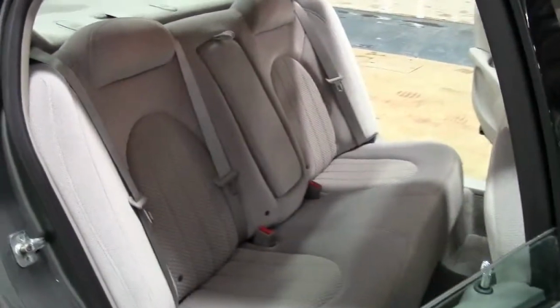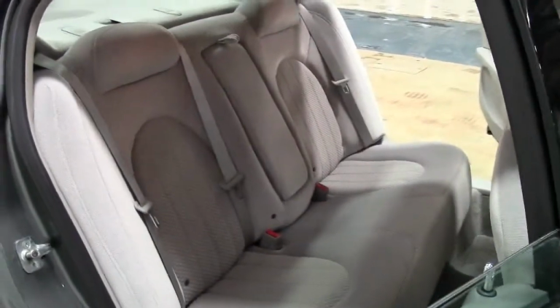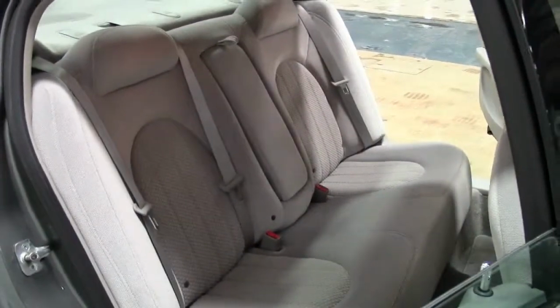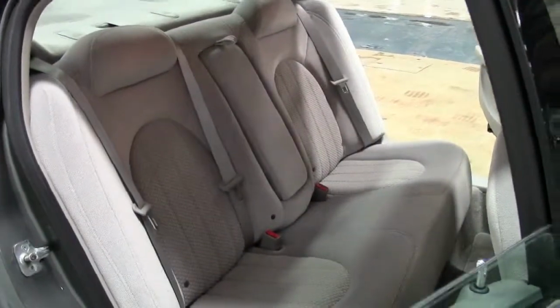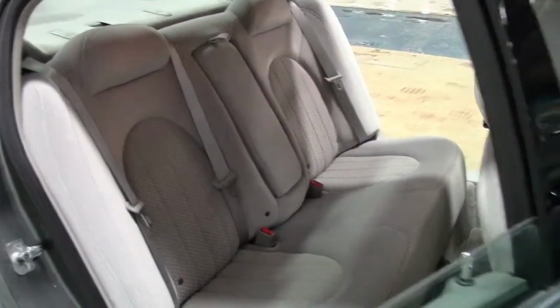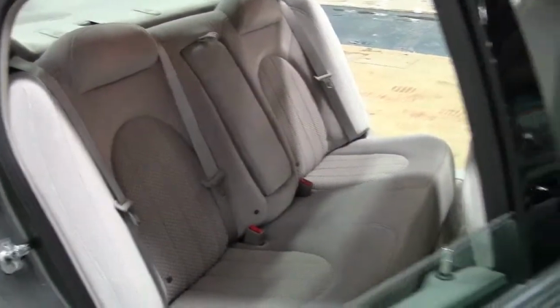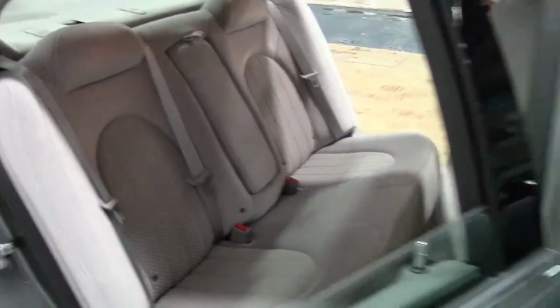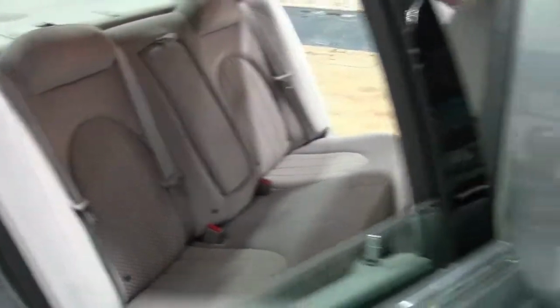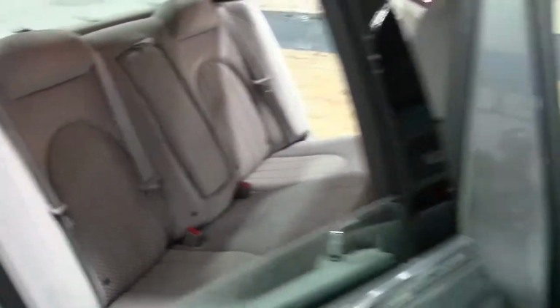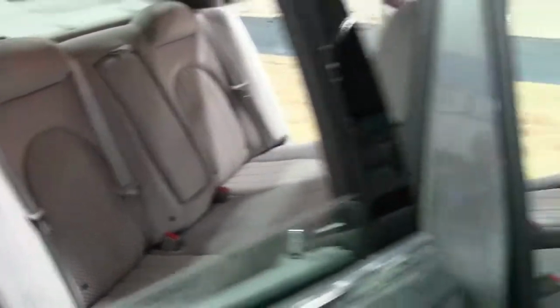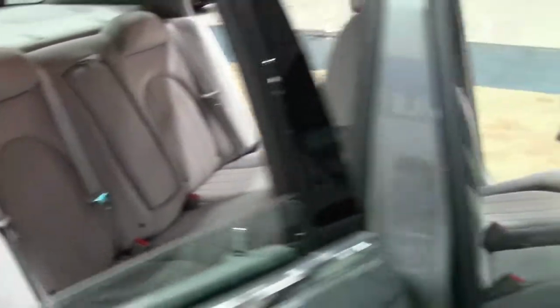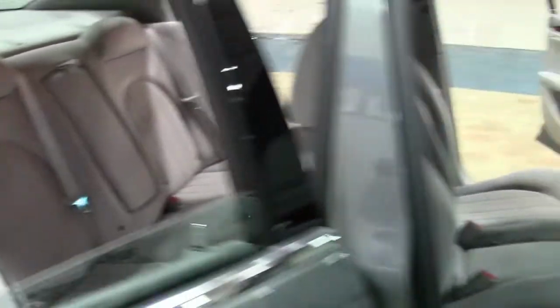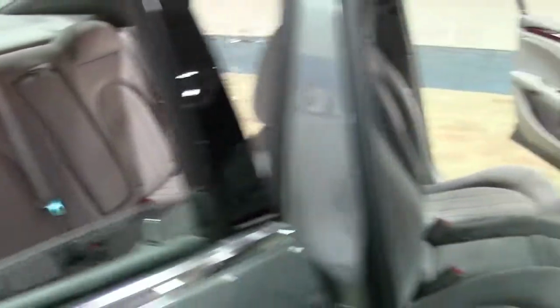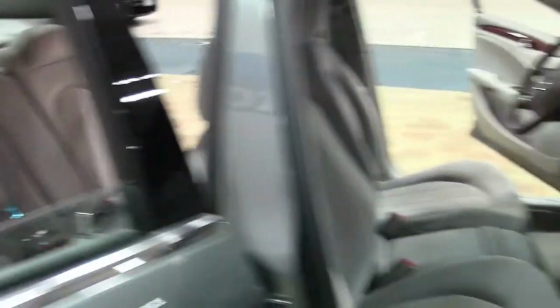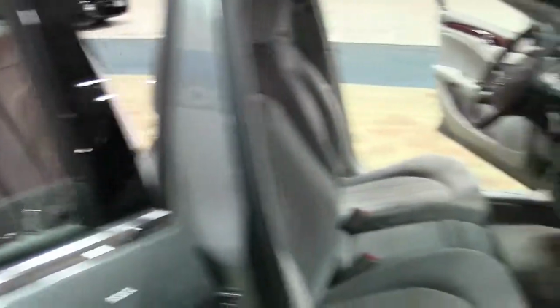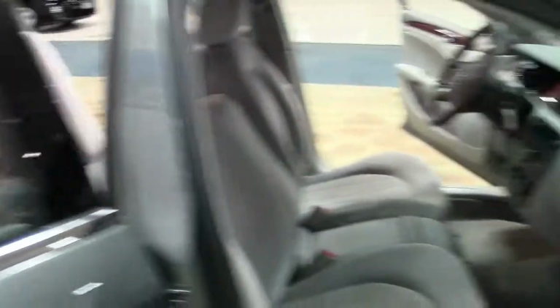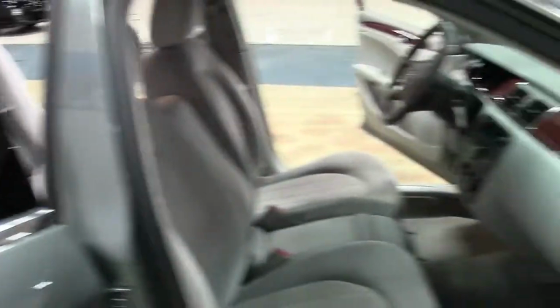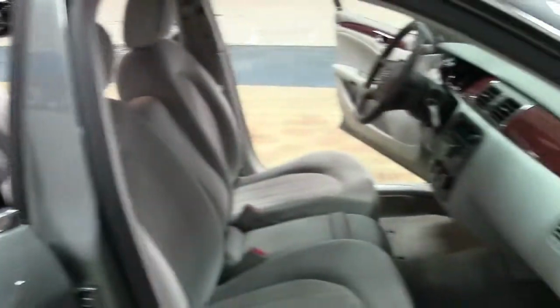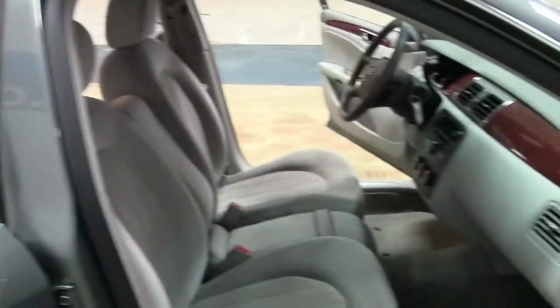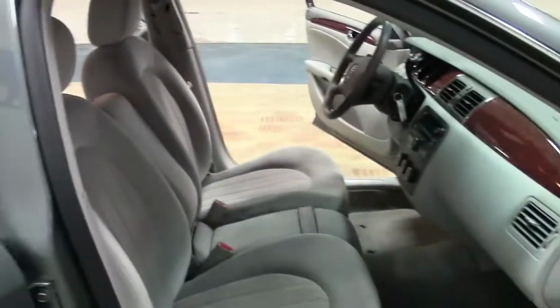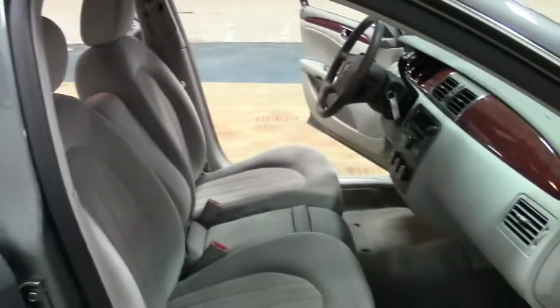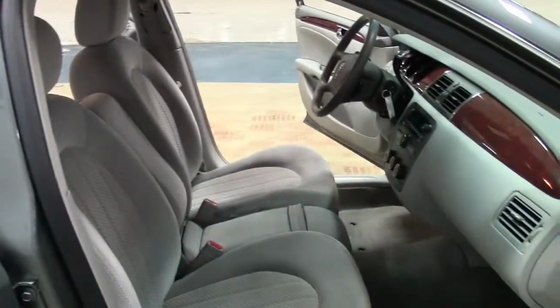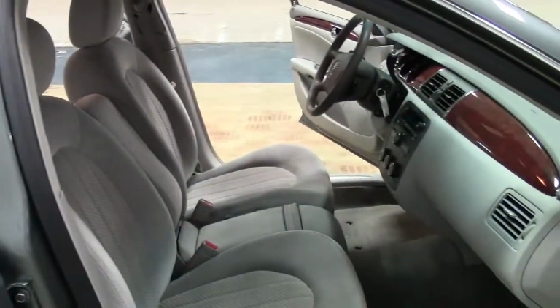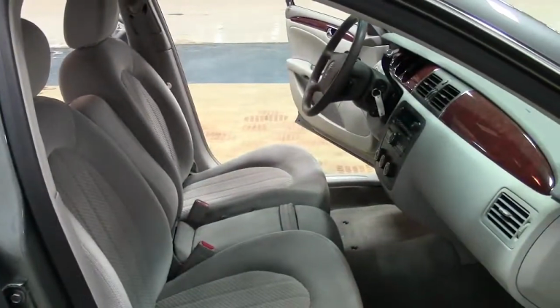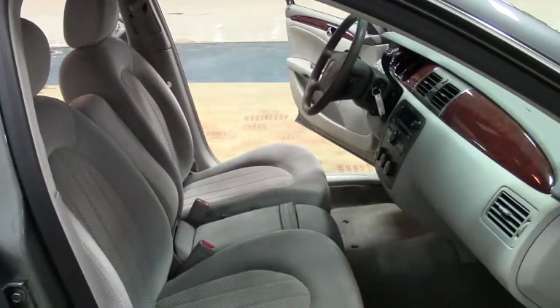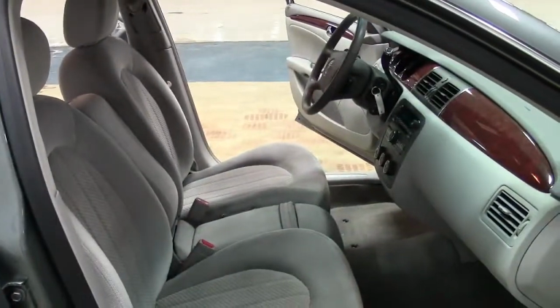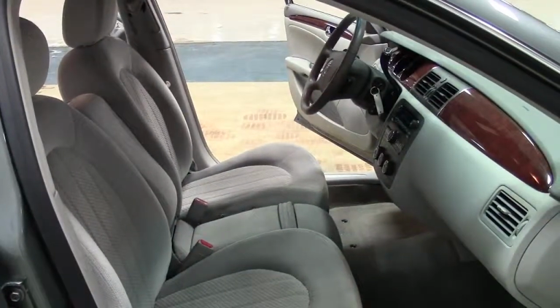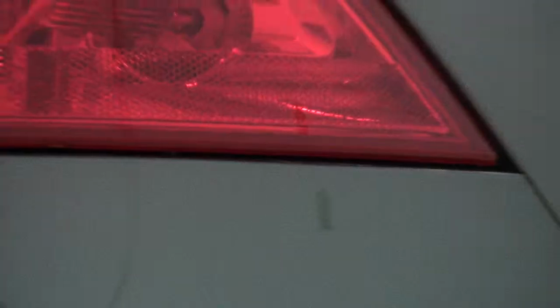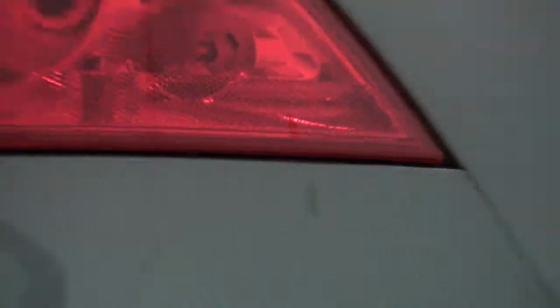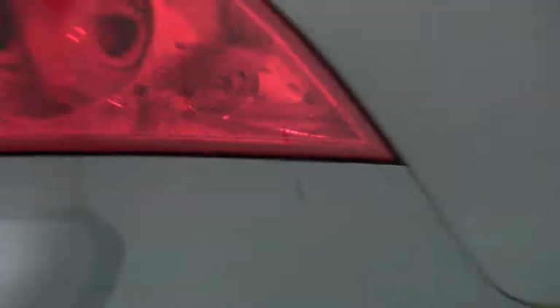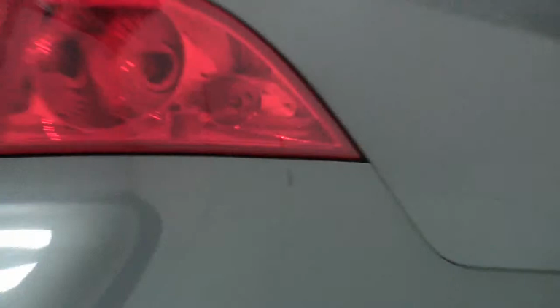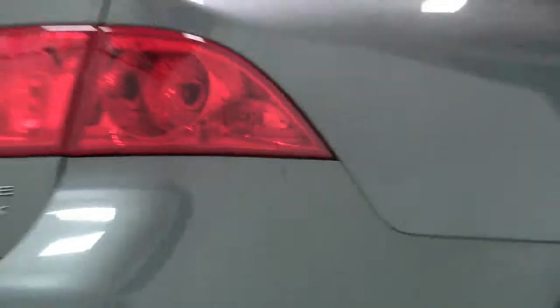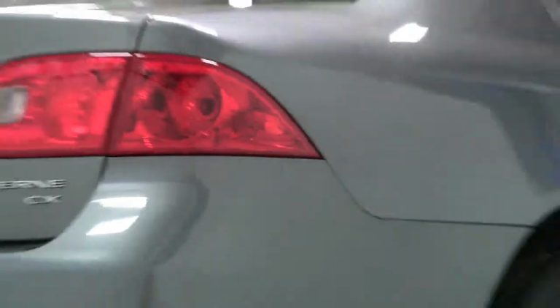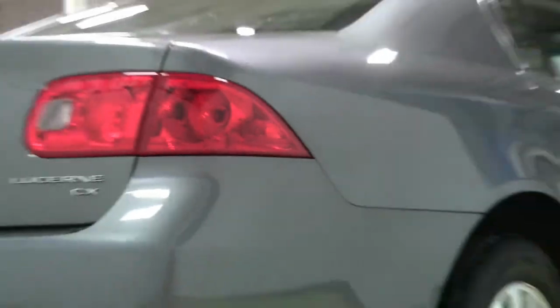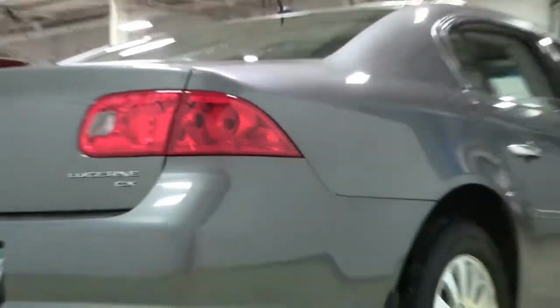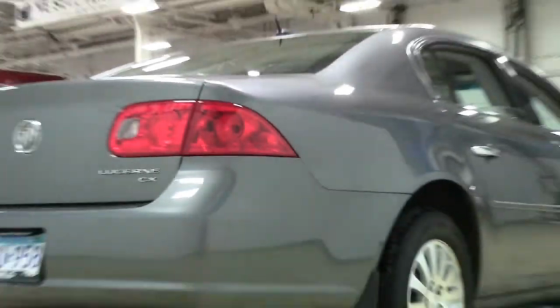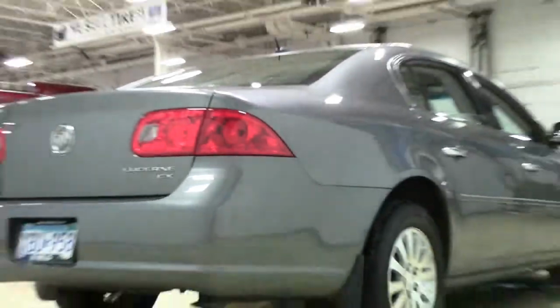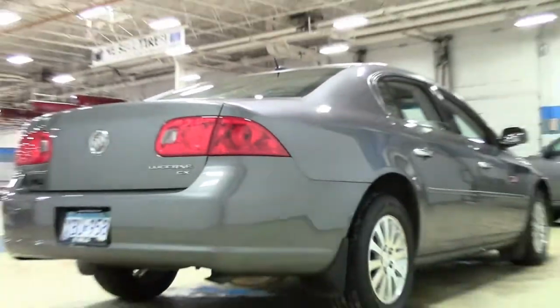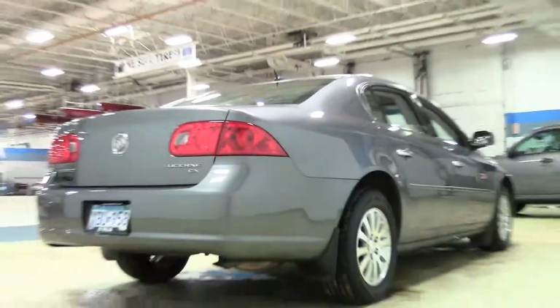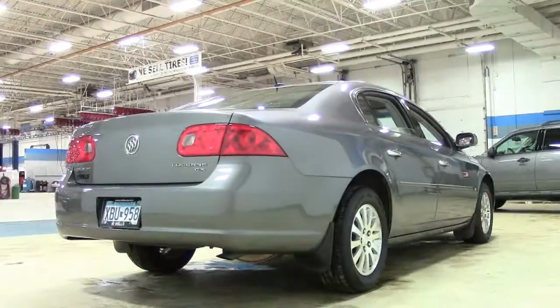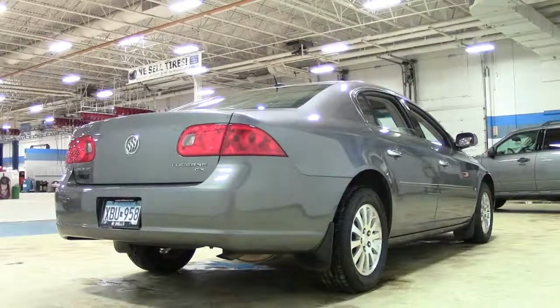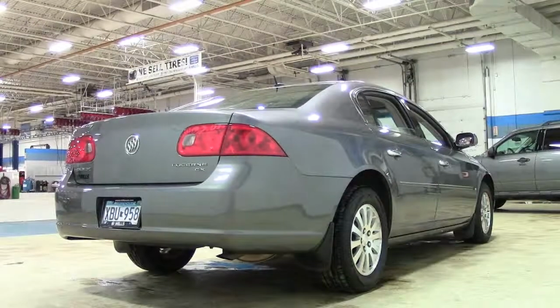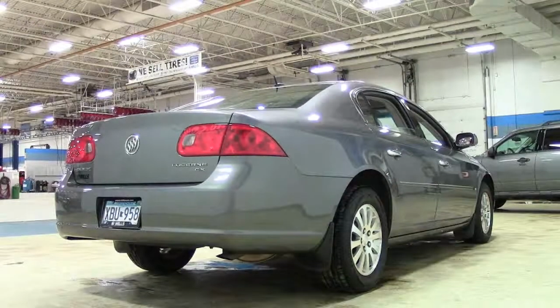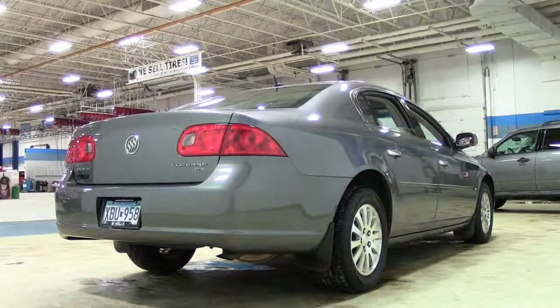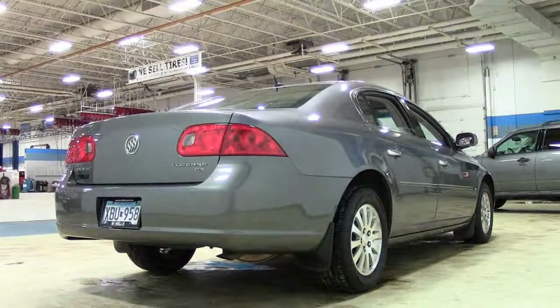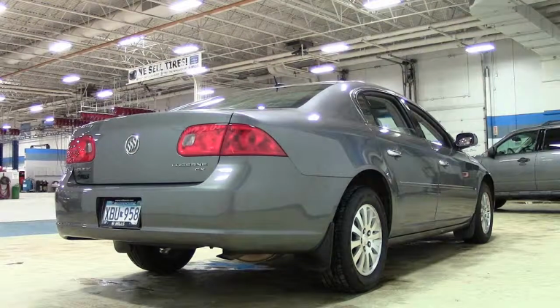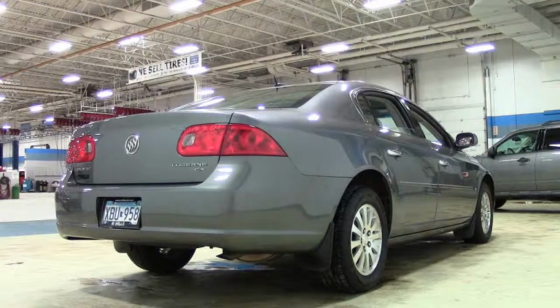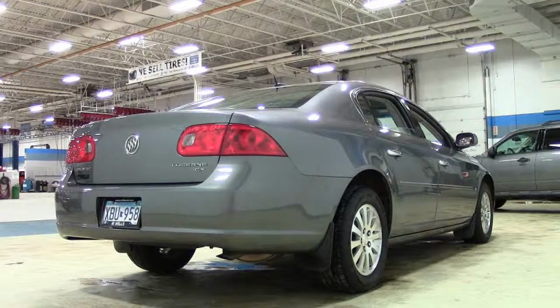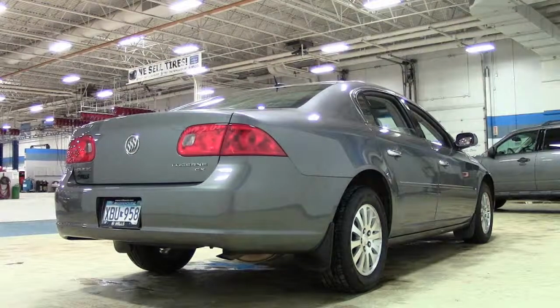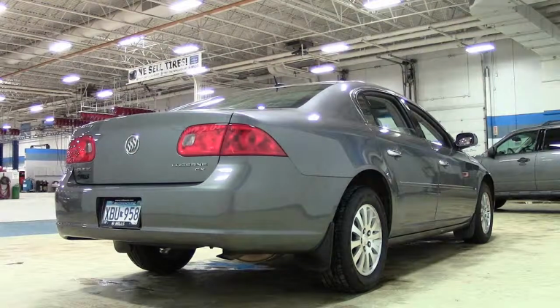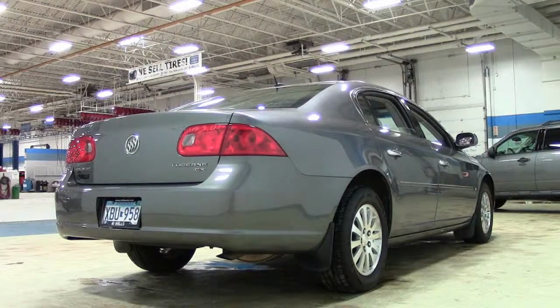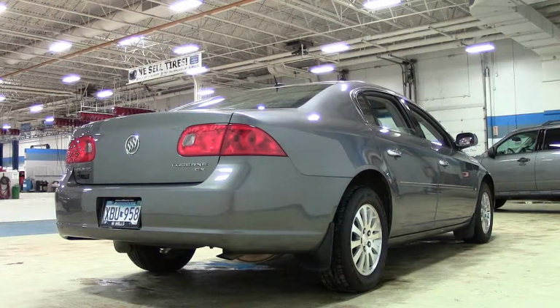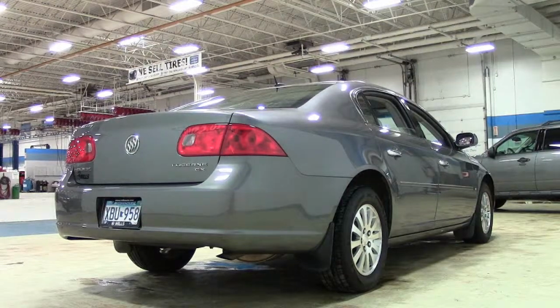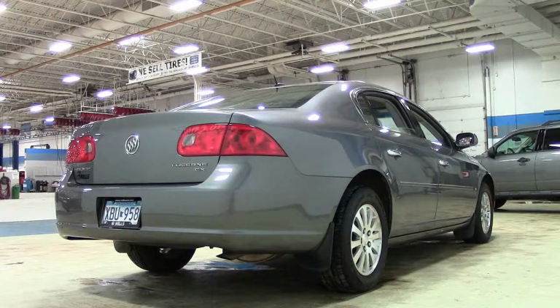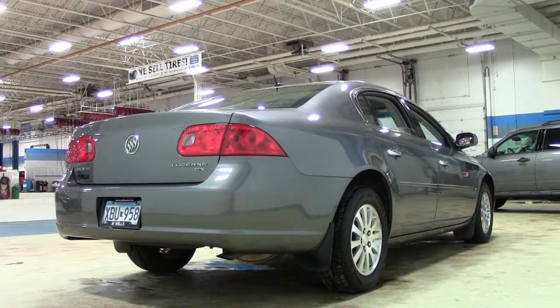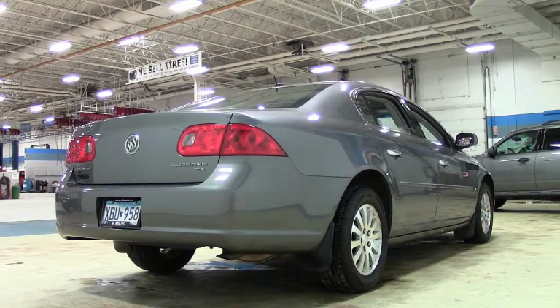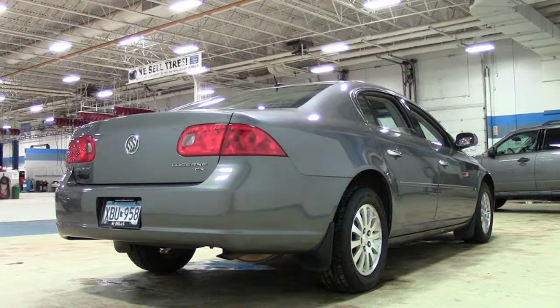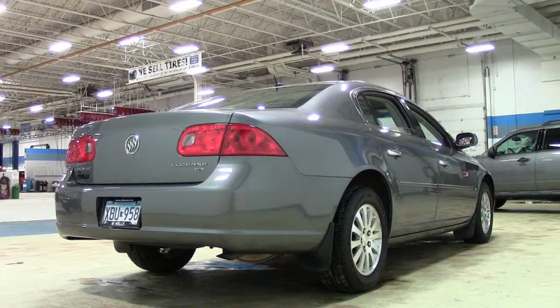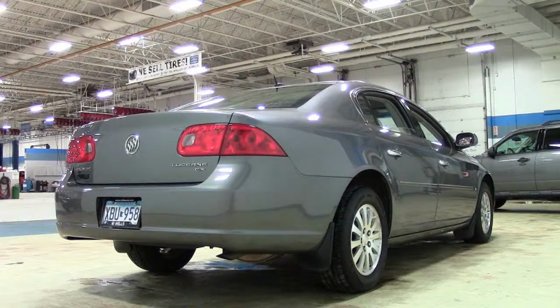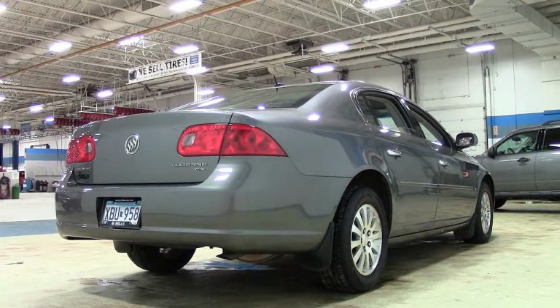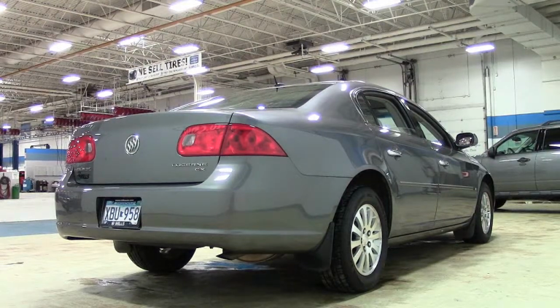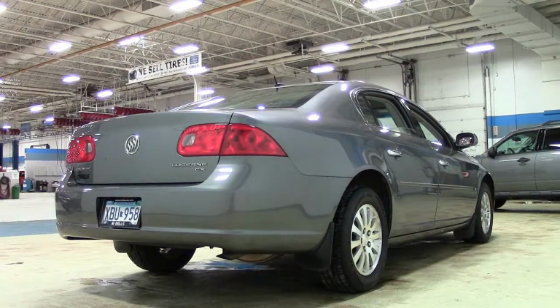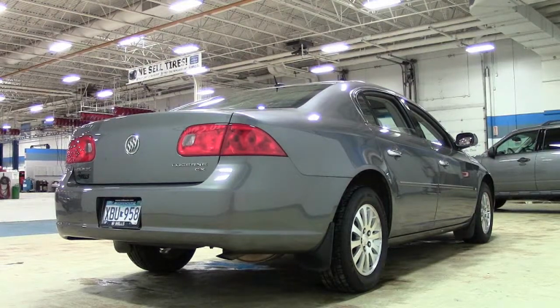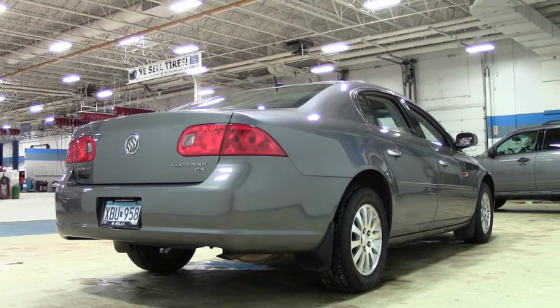Bright chrome wheels, which match the Lucerne's chrome grille and trim, tie the stylish look of this sharp, classy ensemble together.